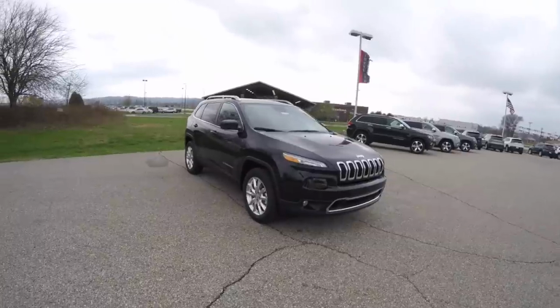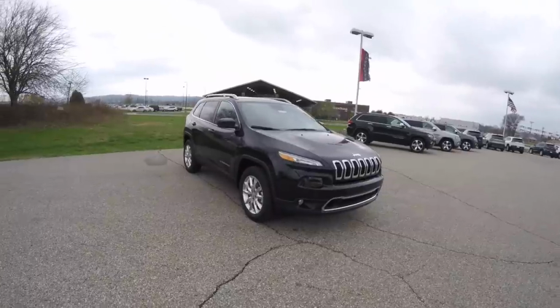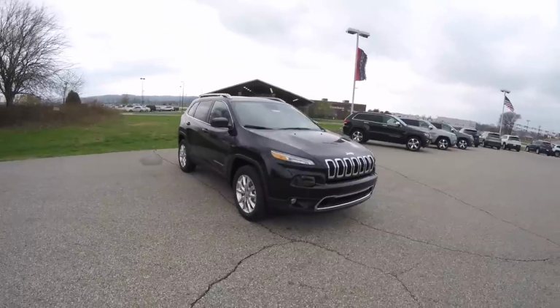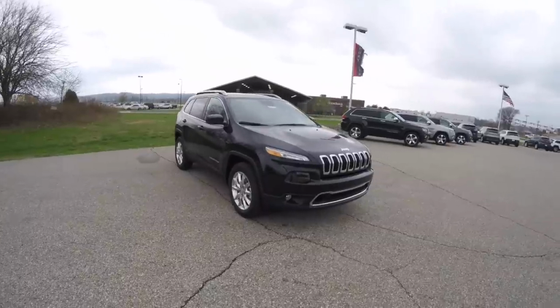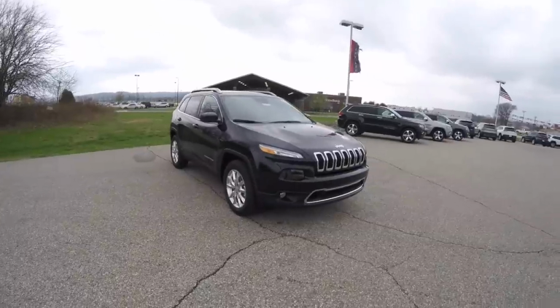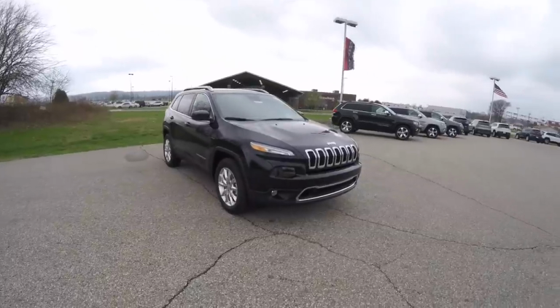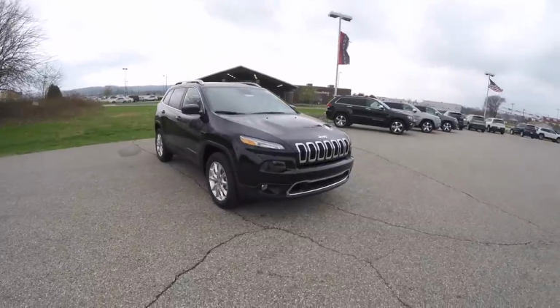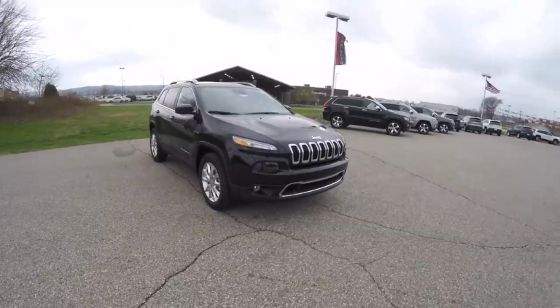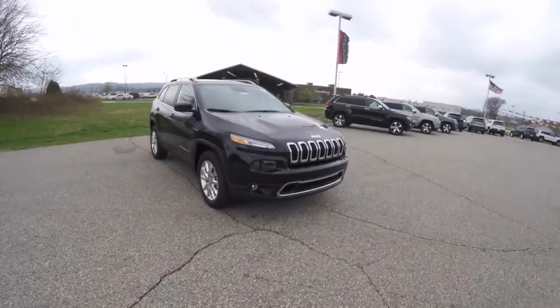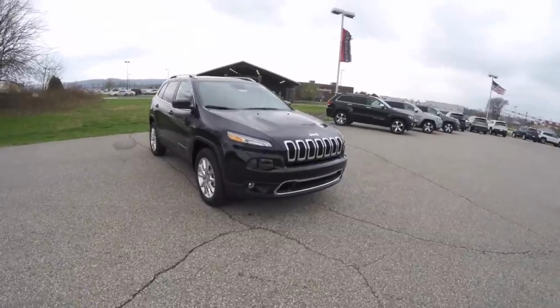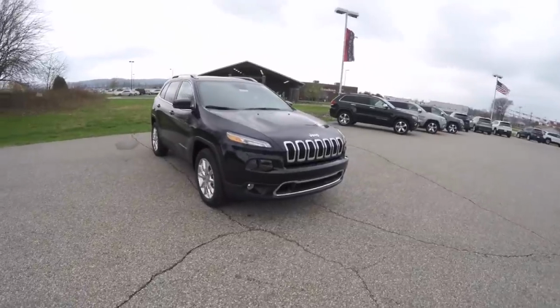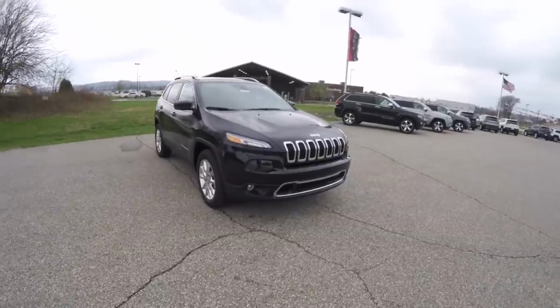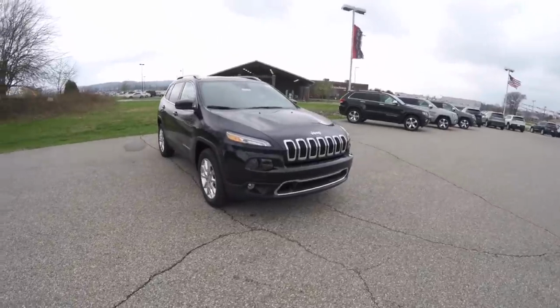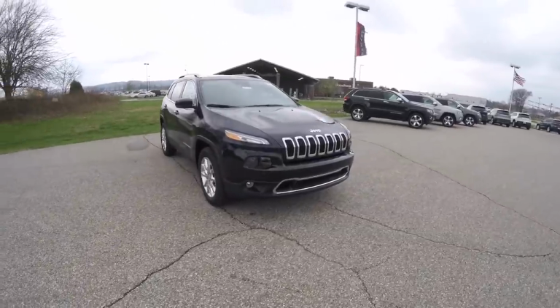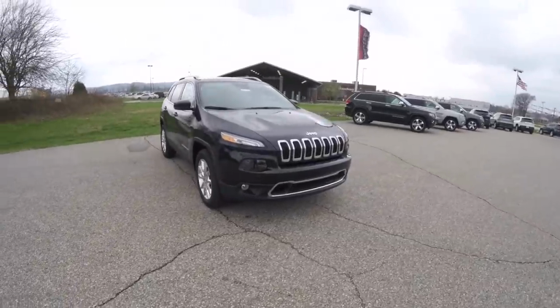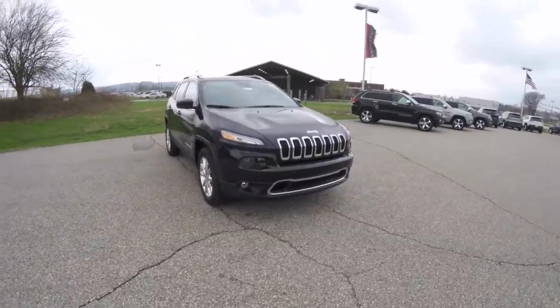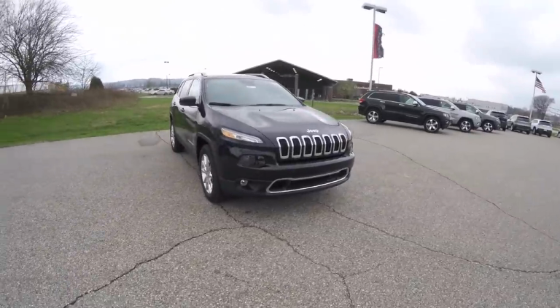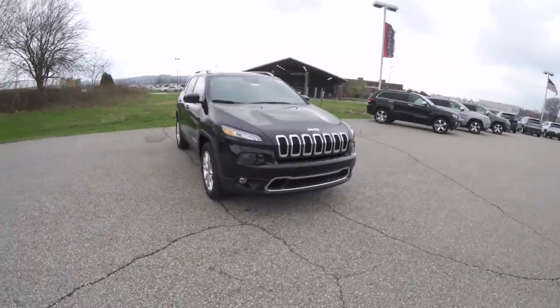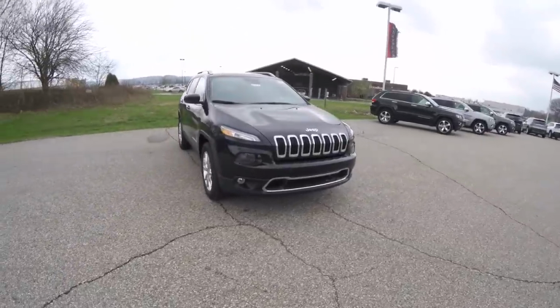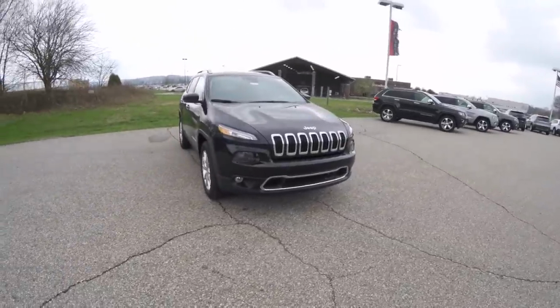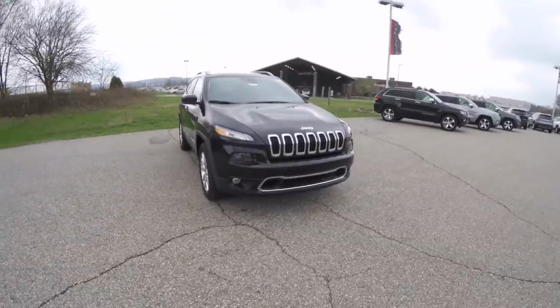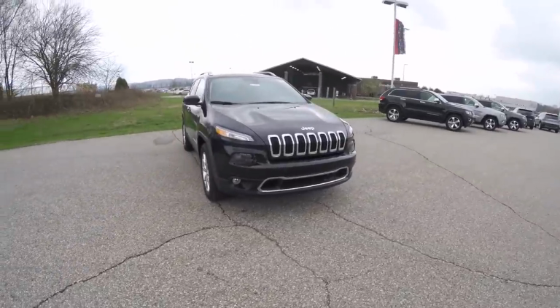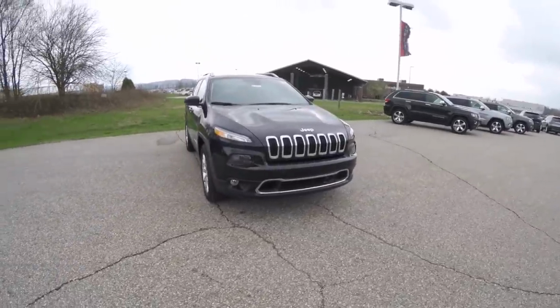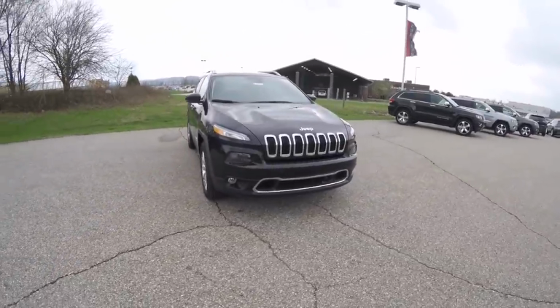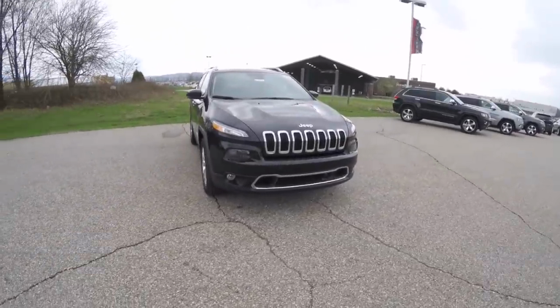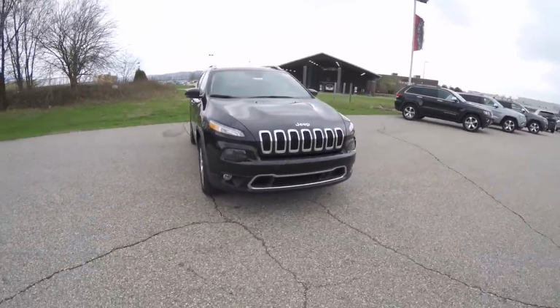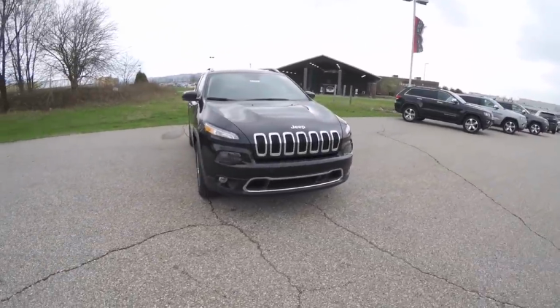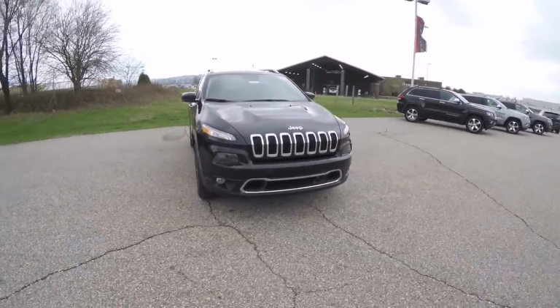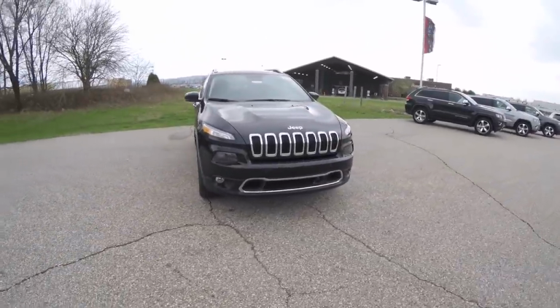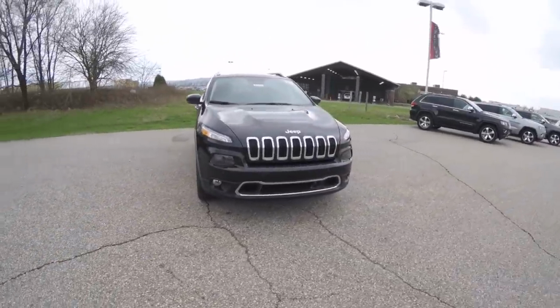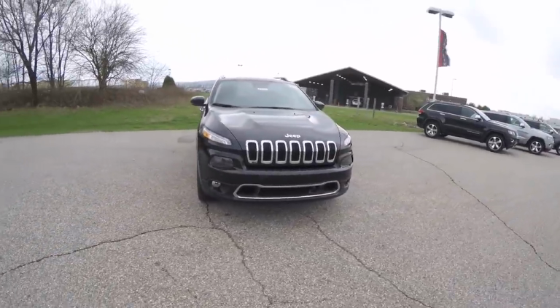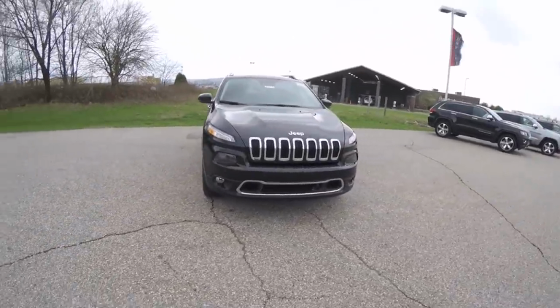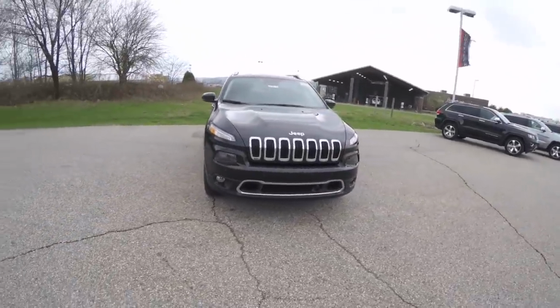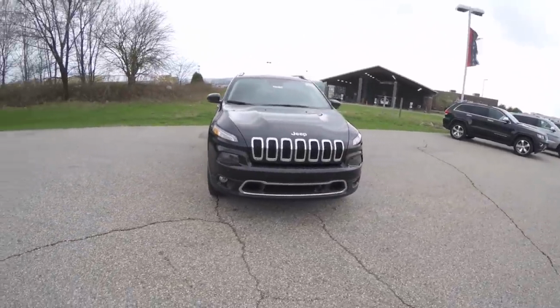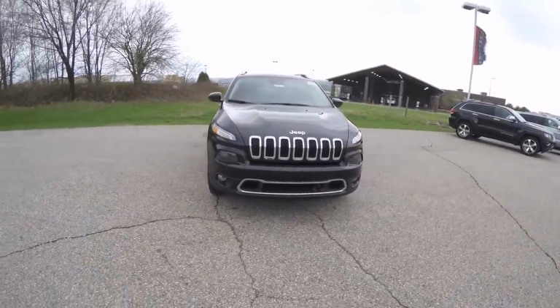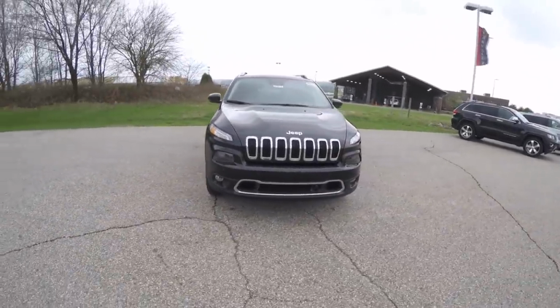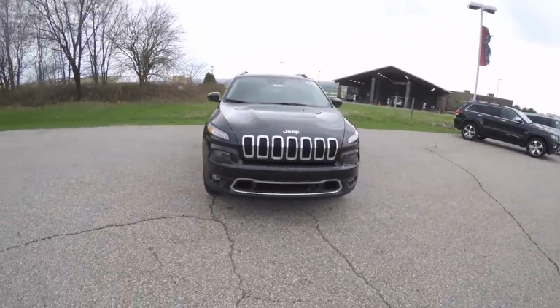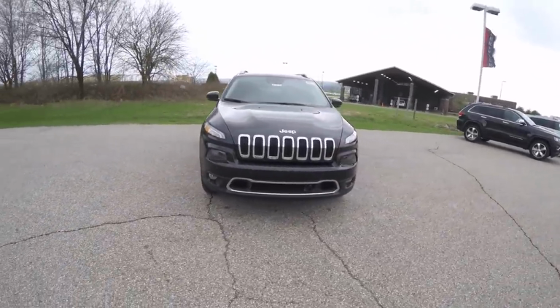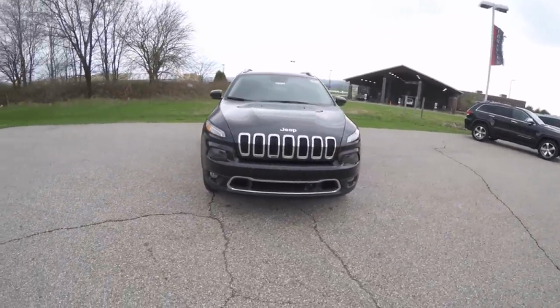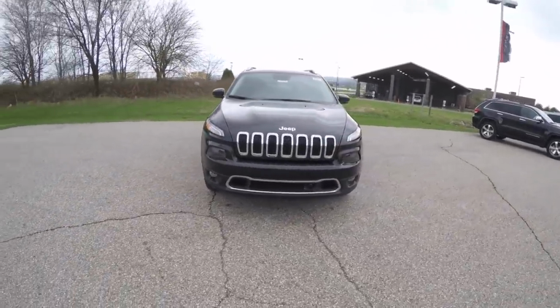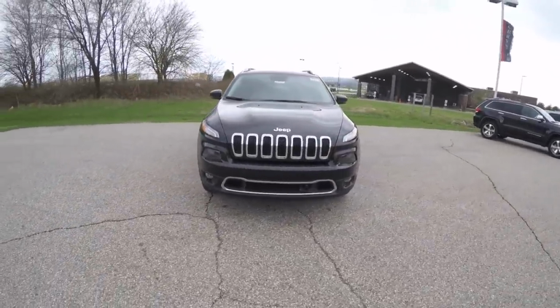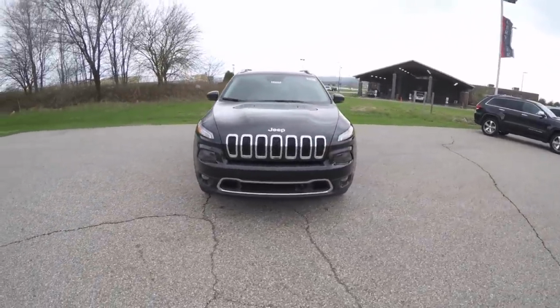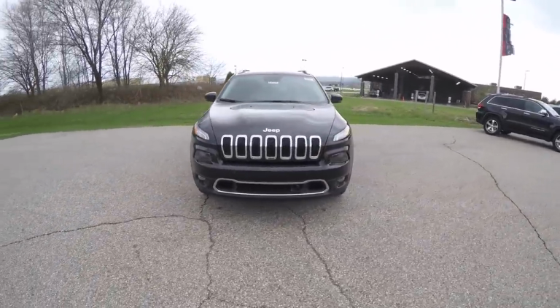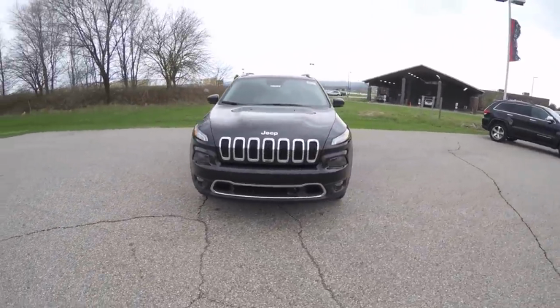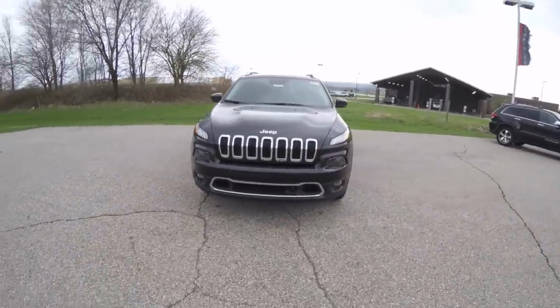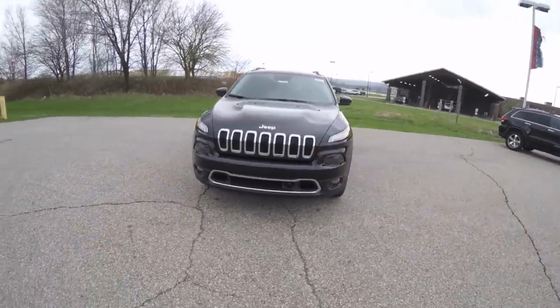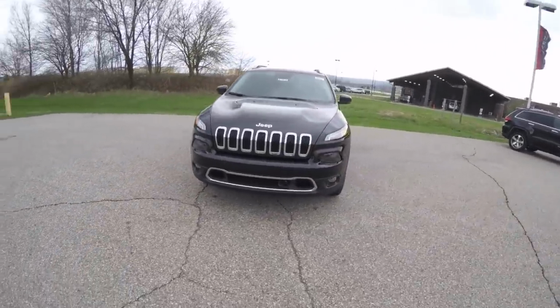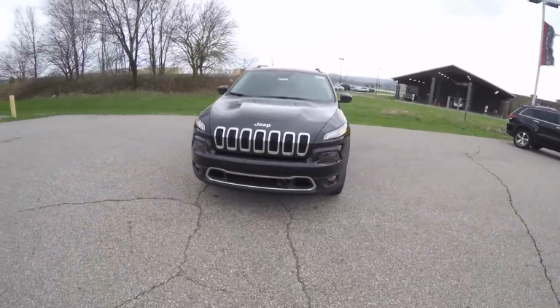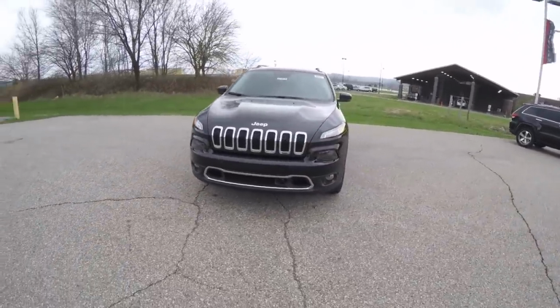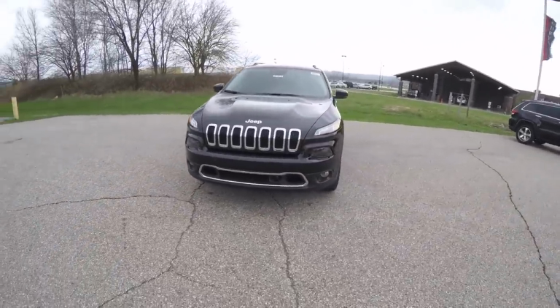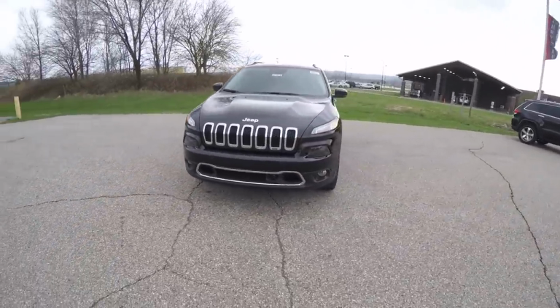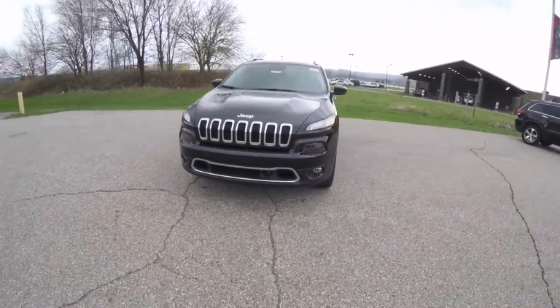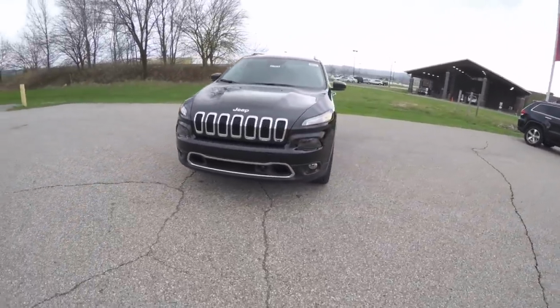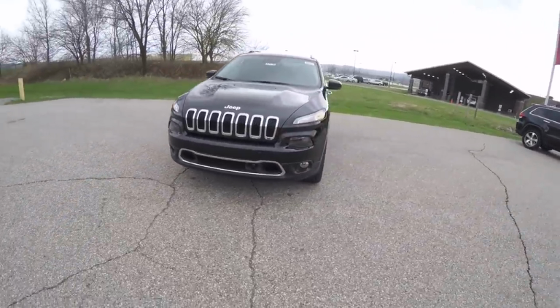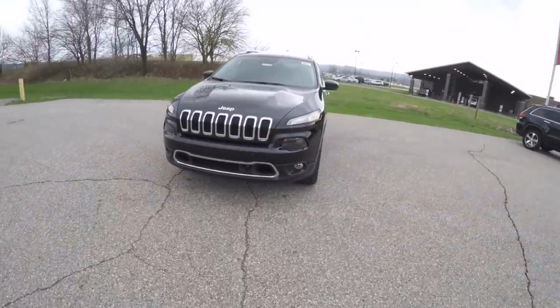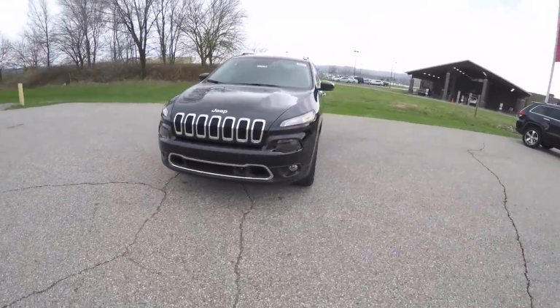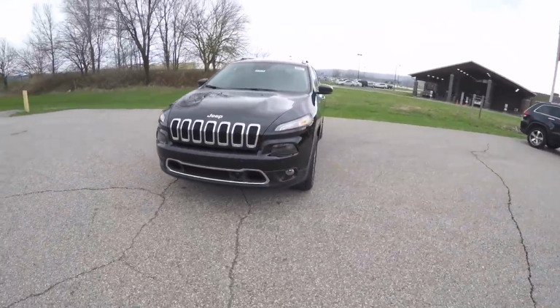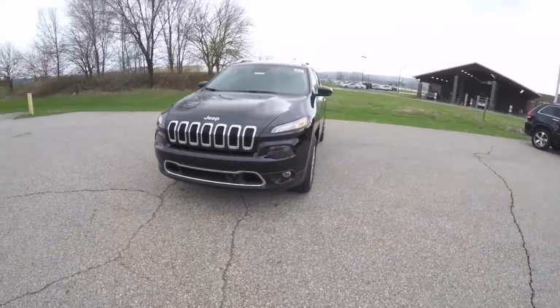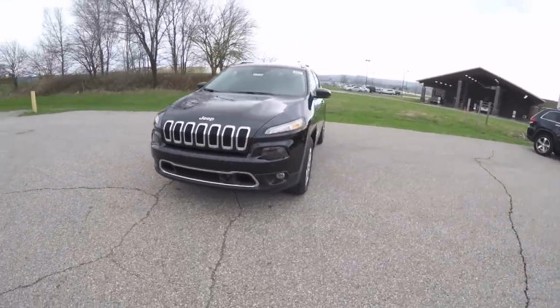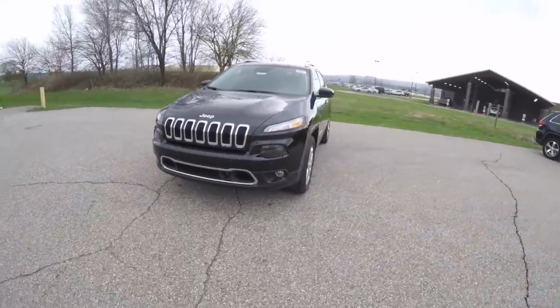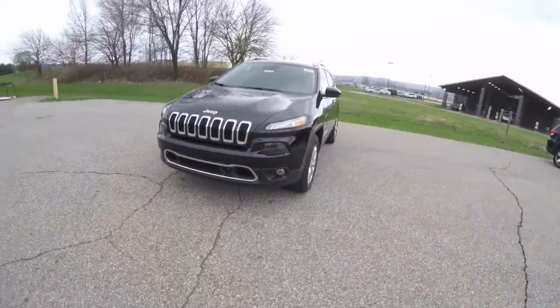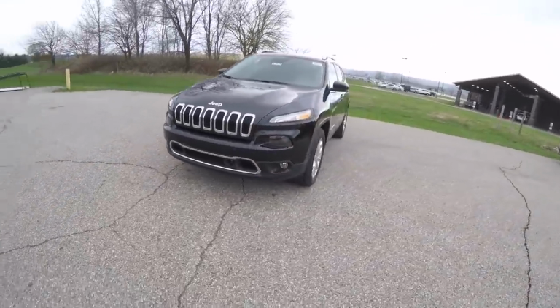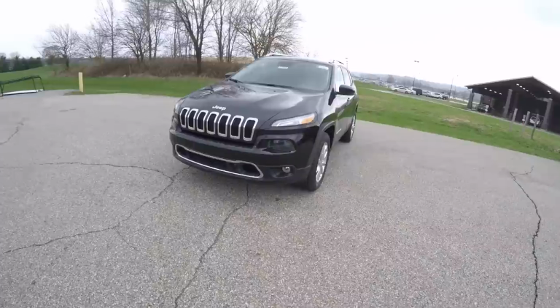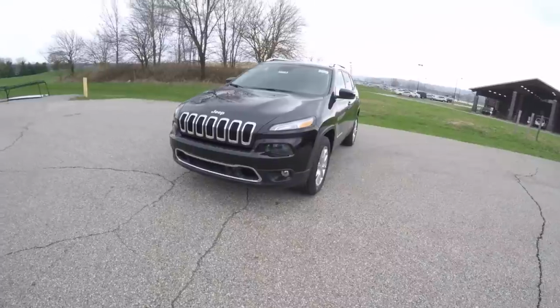Hello everyone, today we're going to take a quick walk around and look at this brand new 2015 Jeep Cherokee Limited.